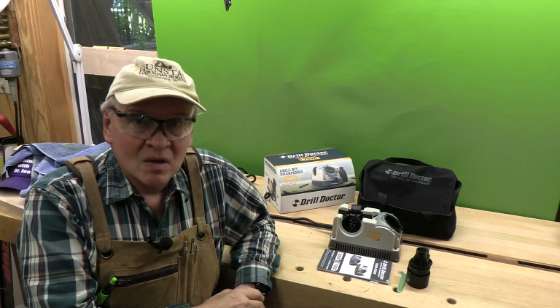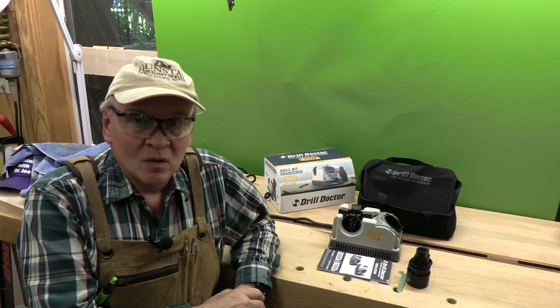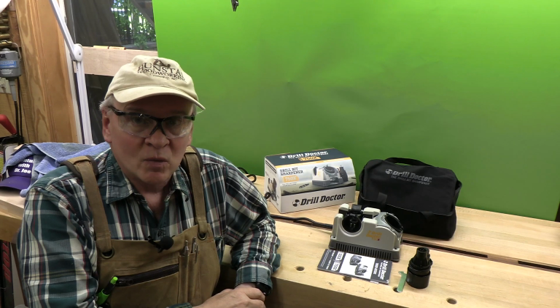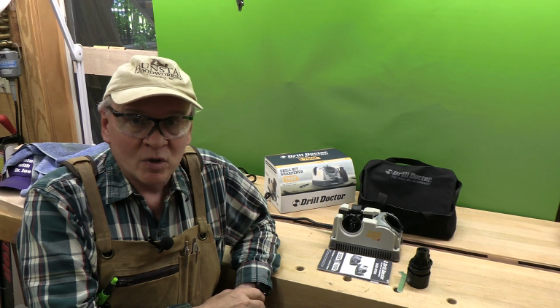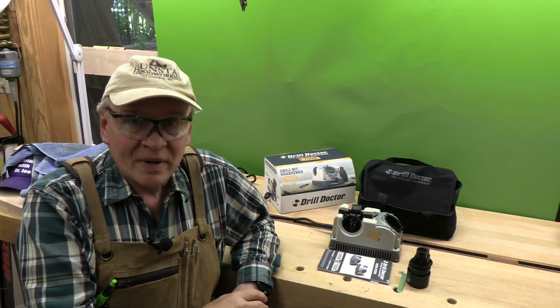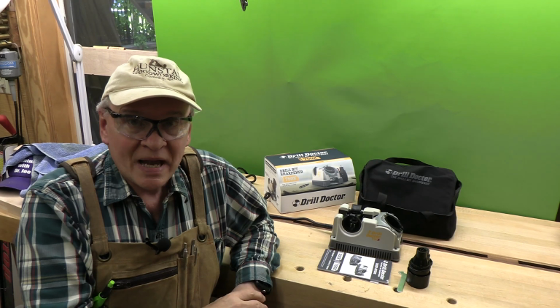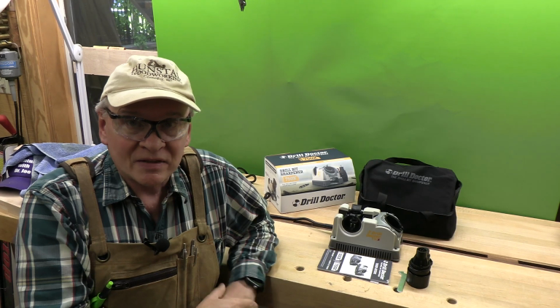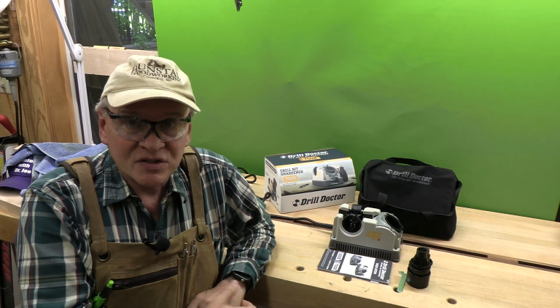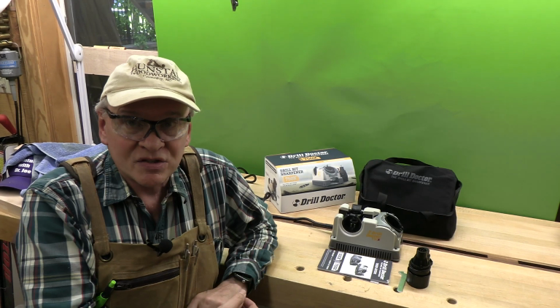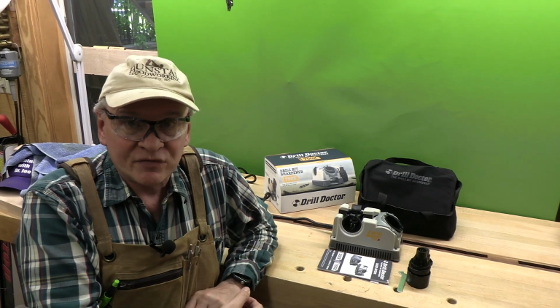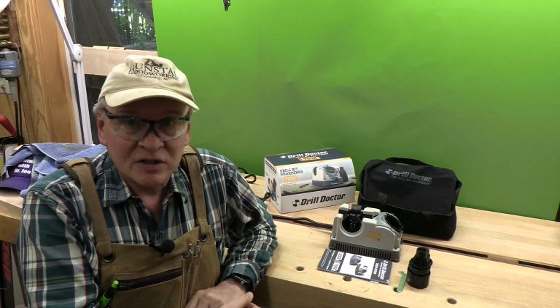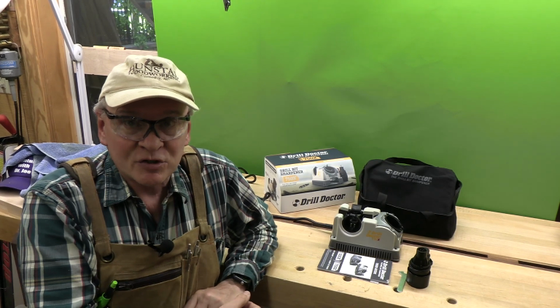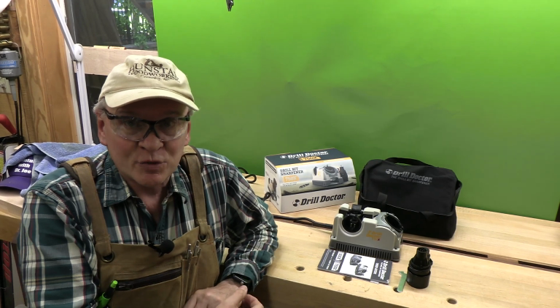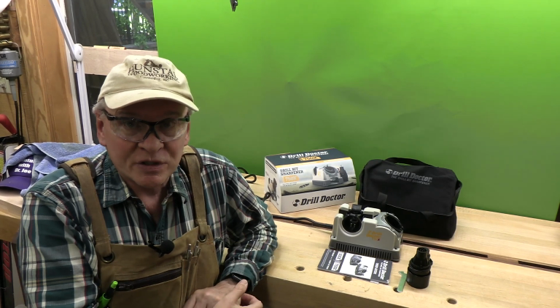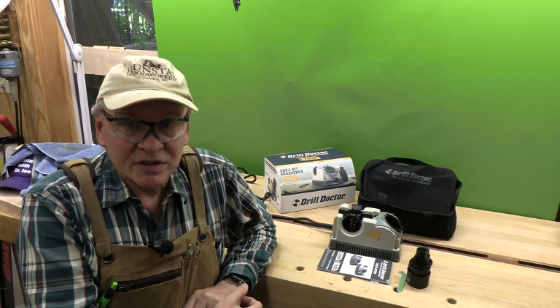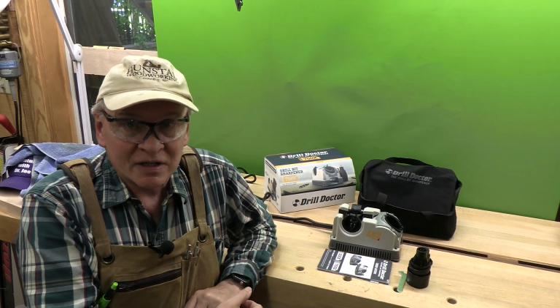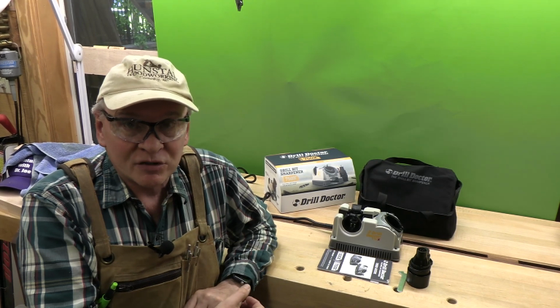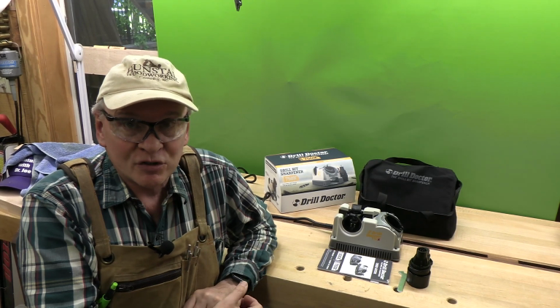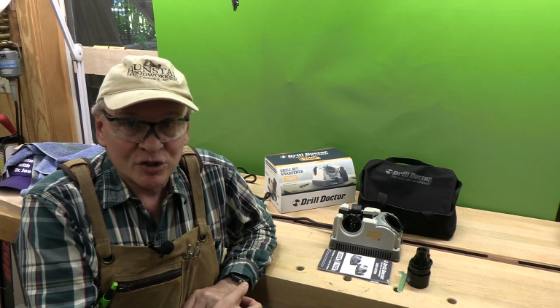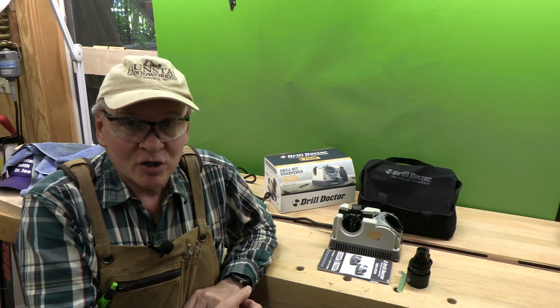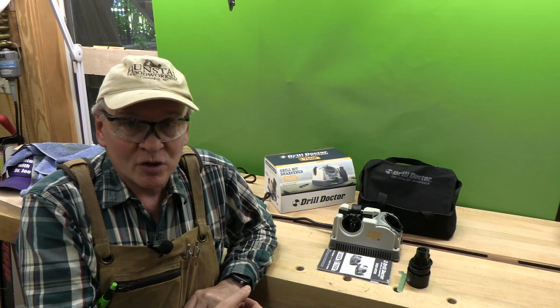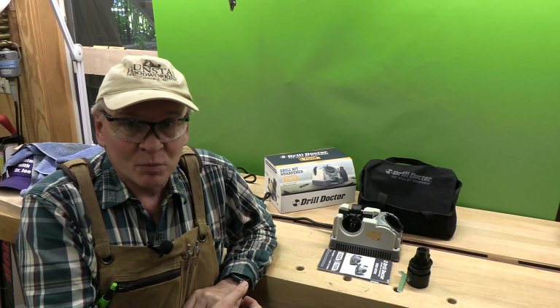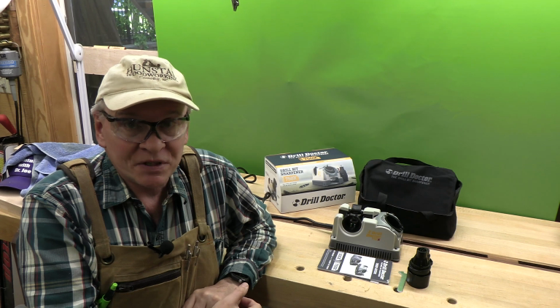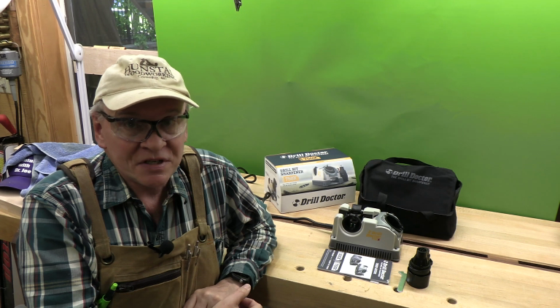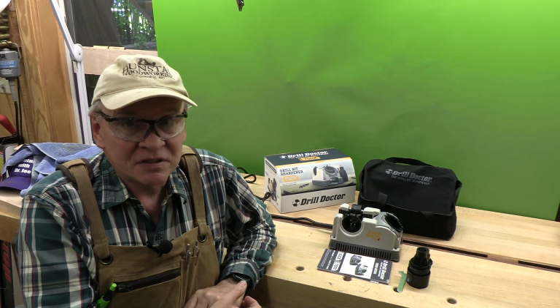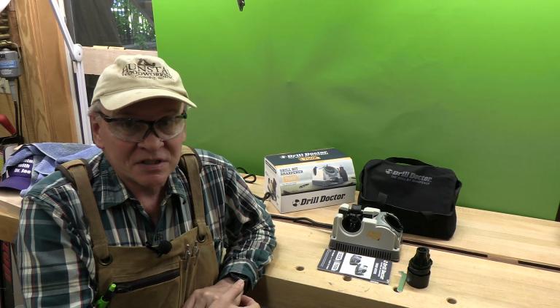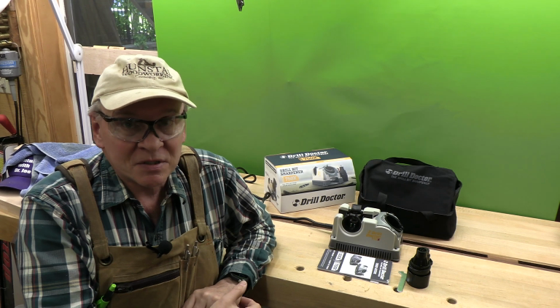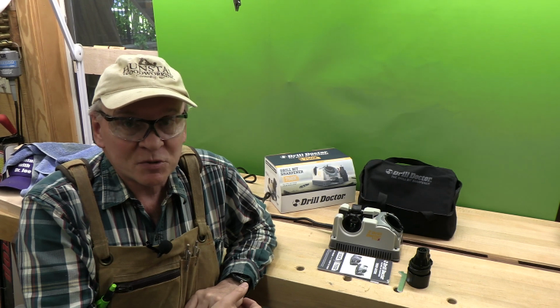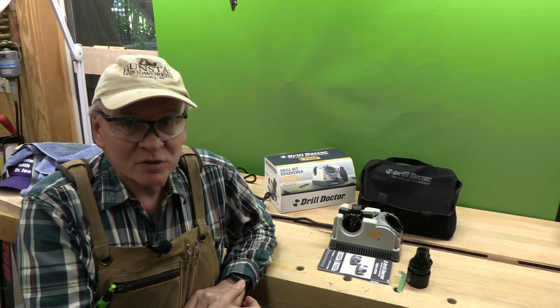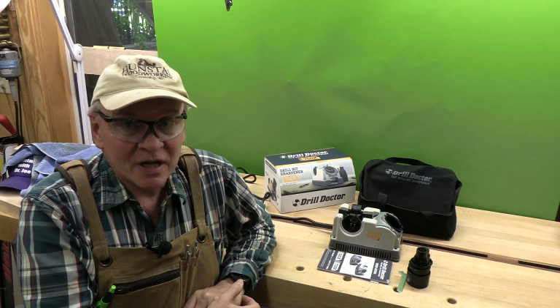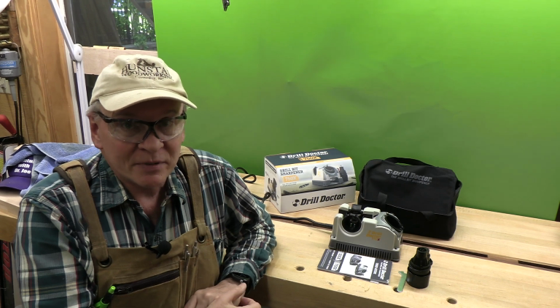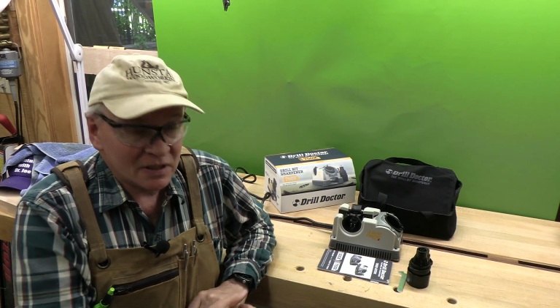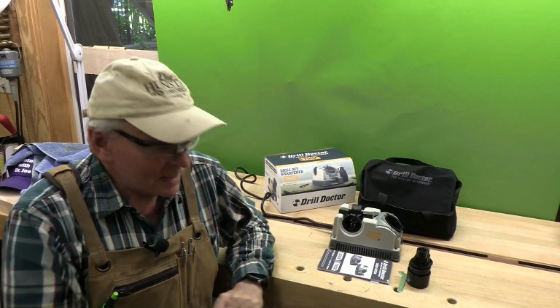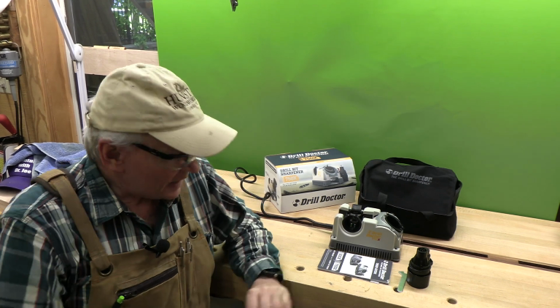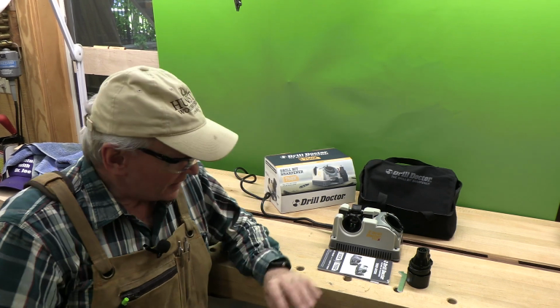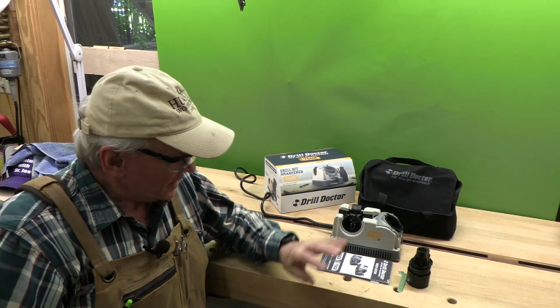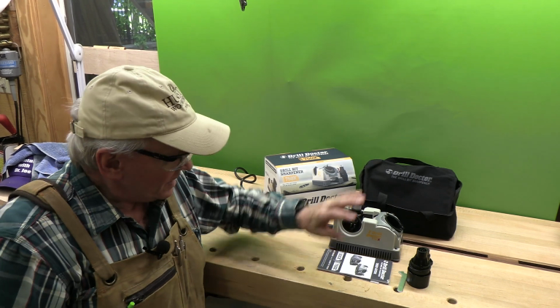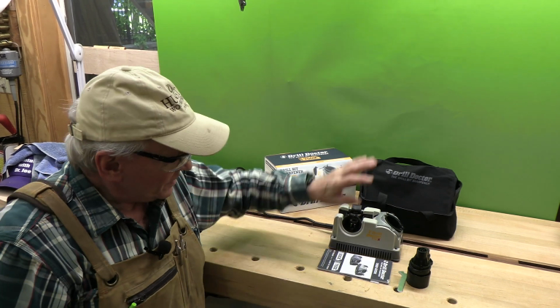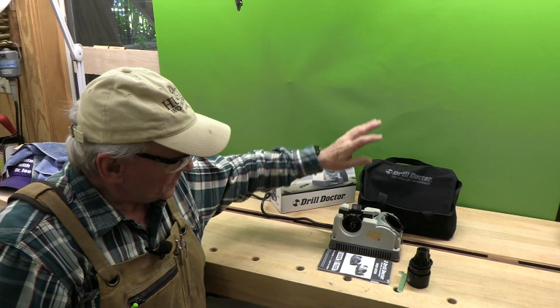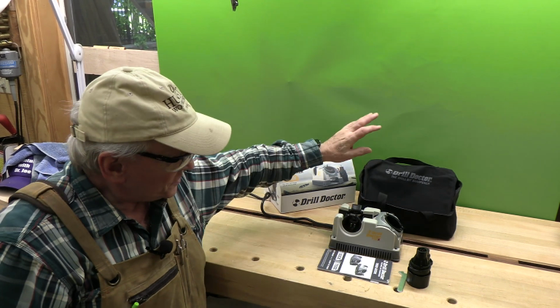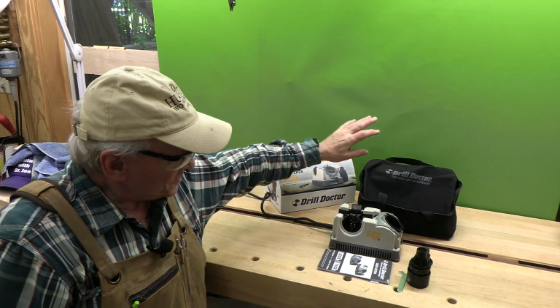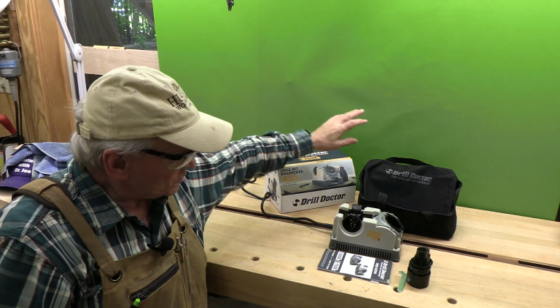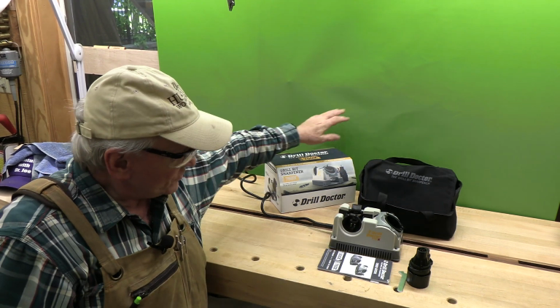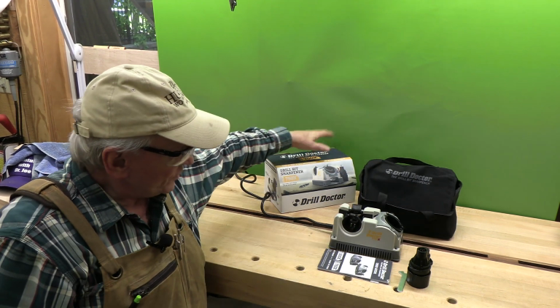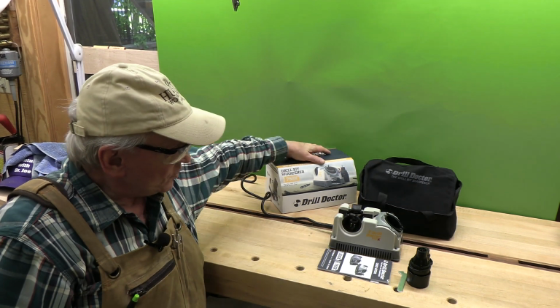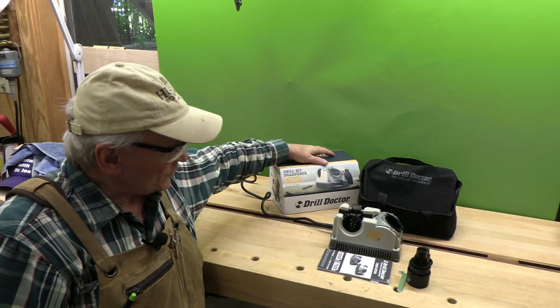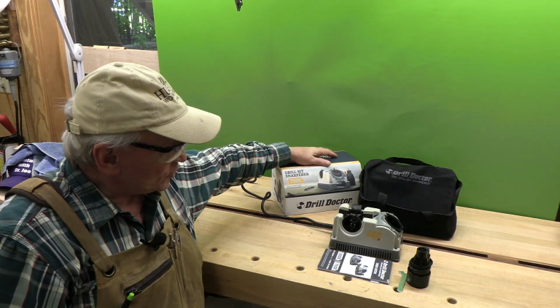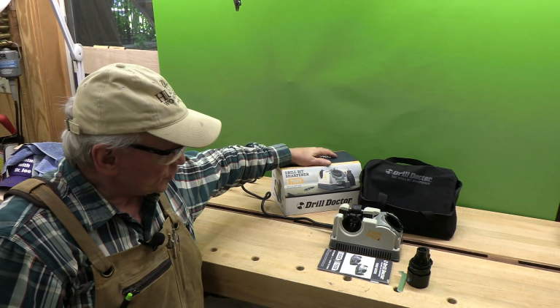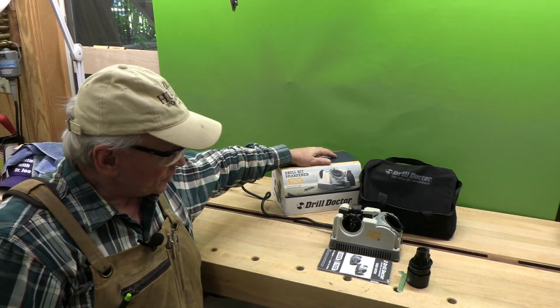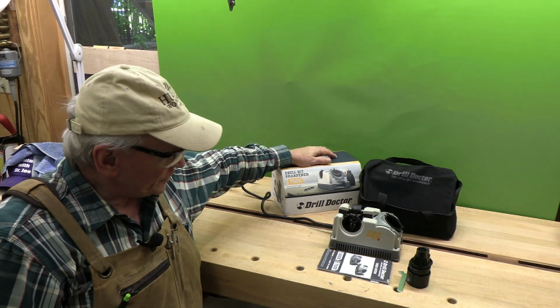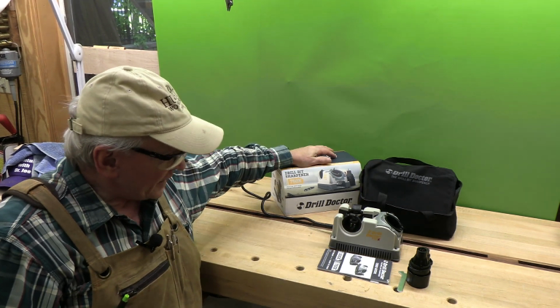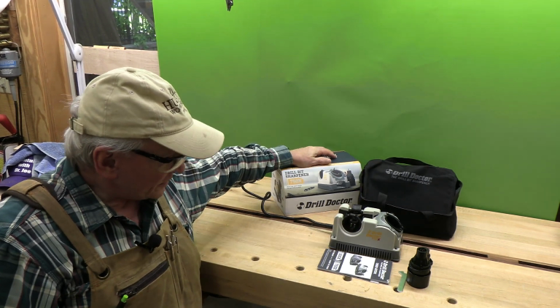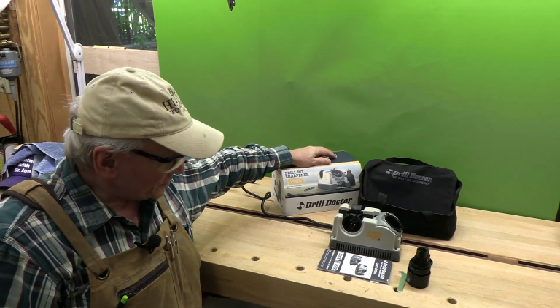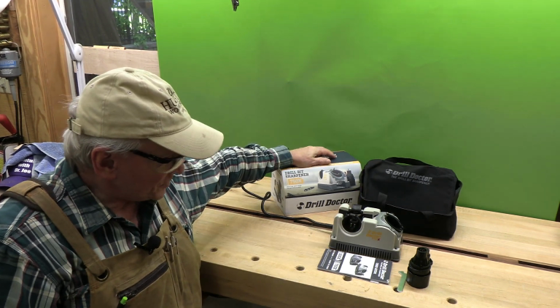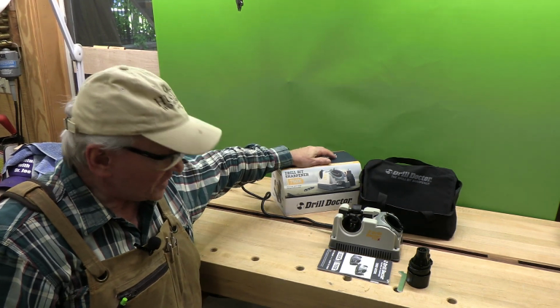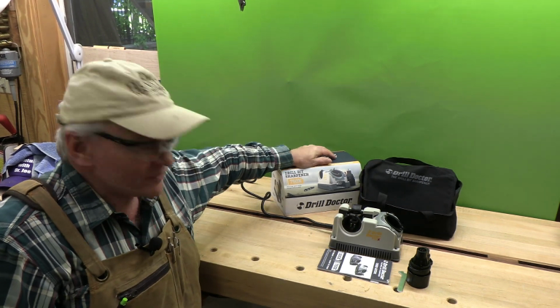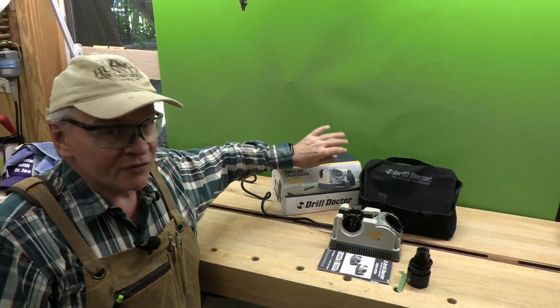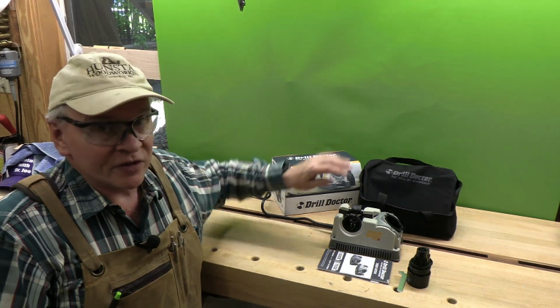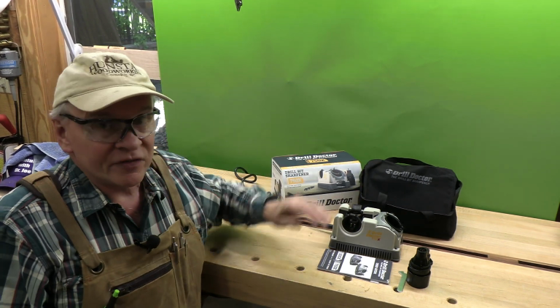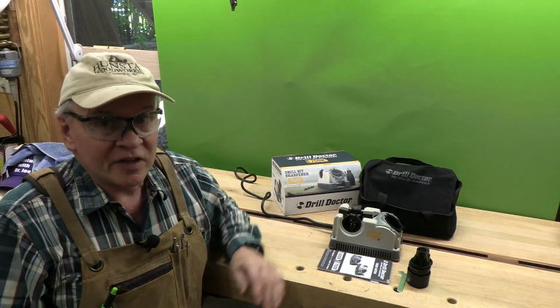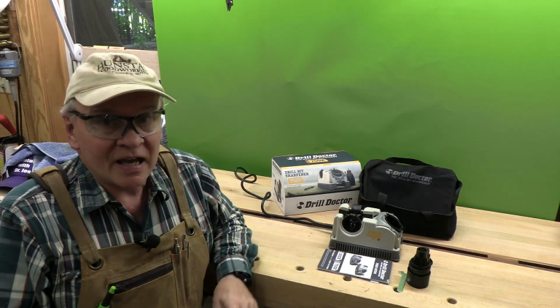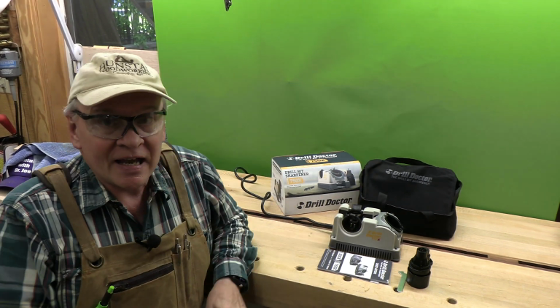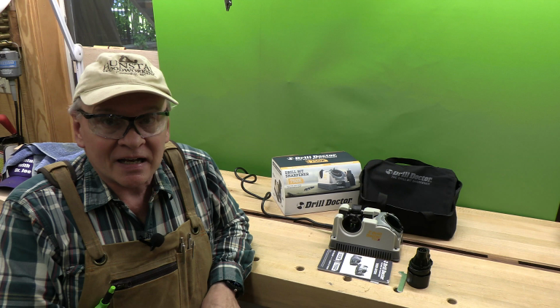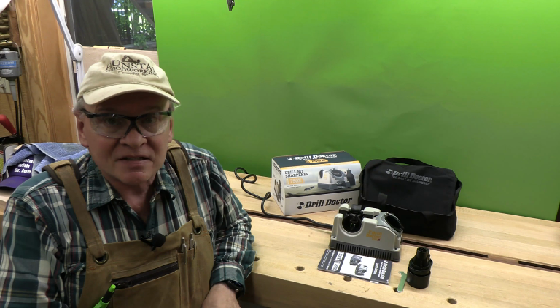Welcome back. This is Adventures with Dr. Joe. Please click subscribe and like. This is a review of the Drill Doctor 750X.